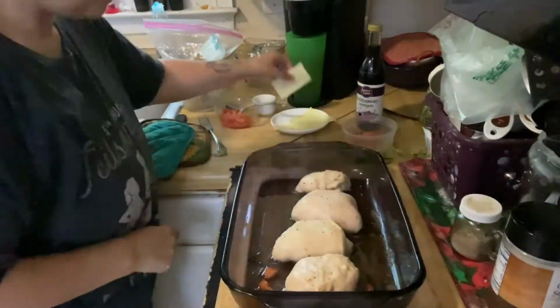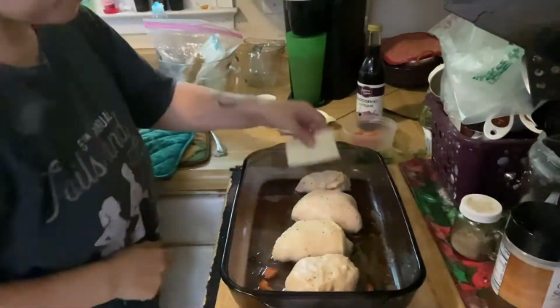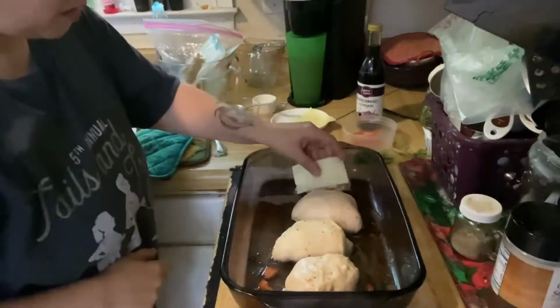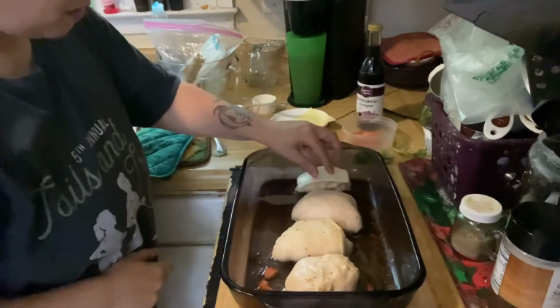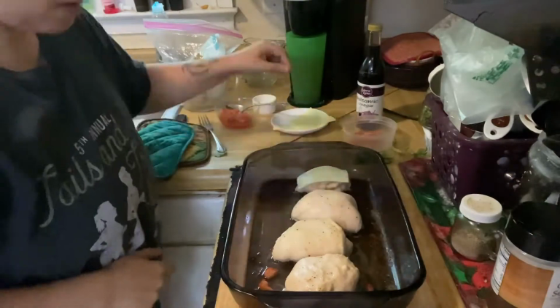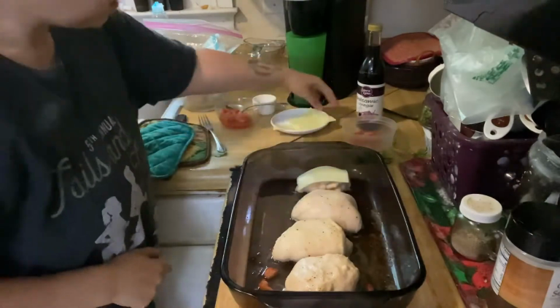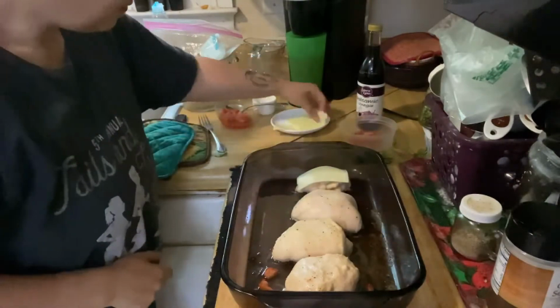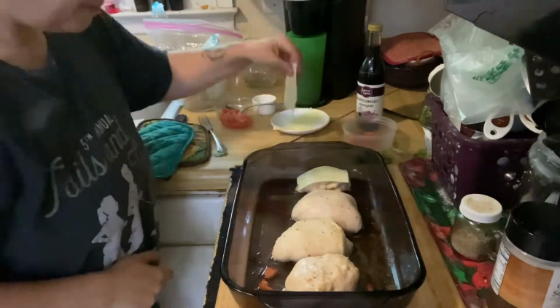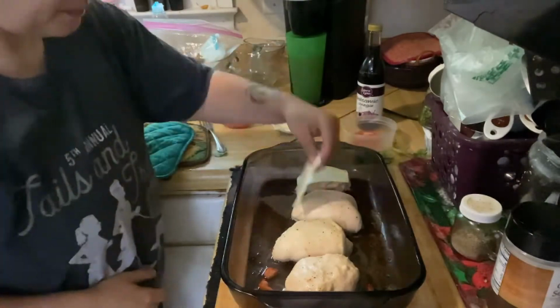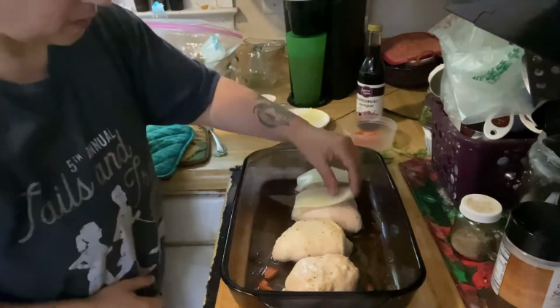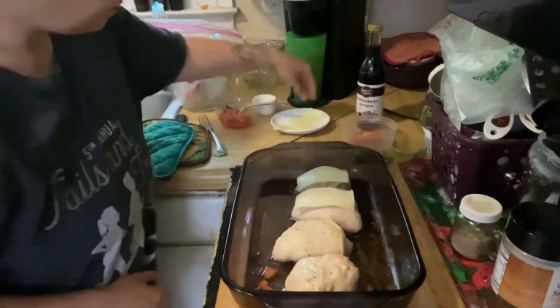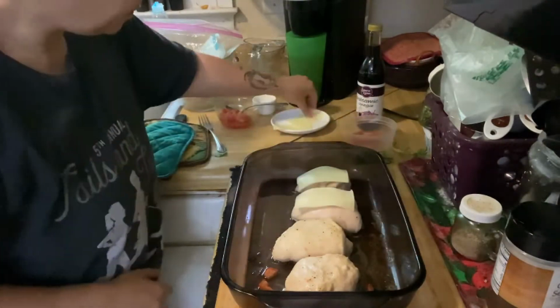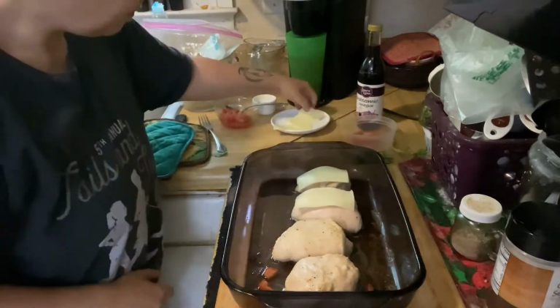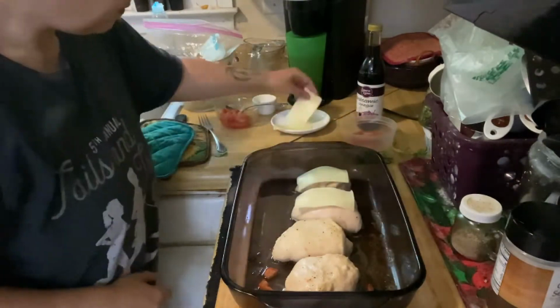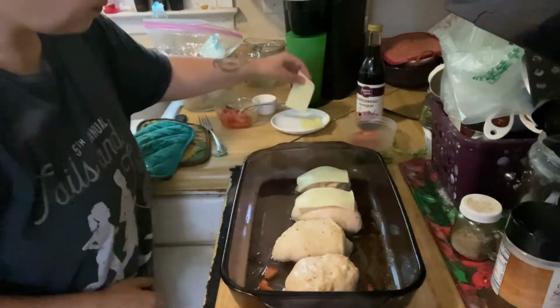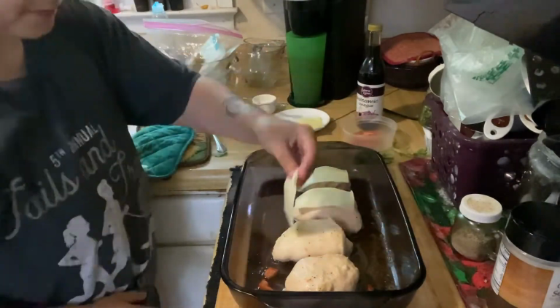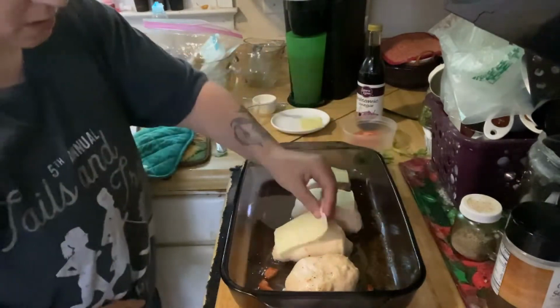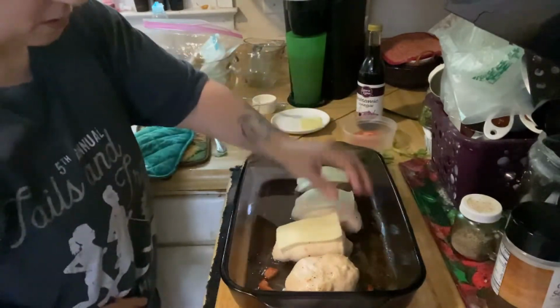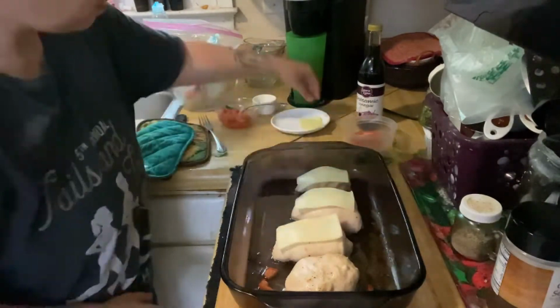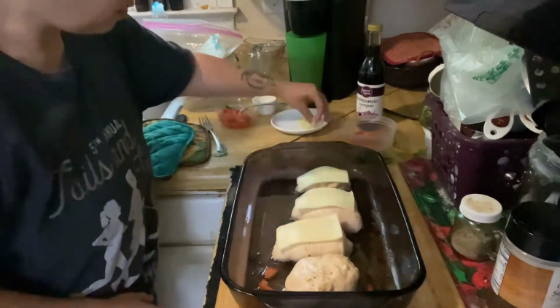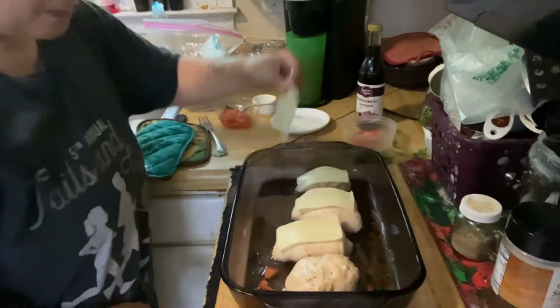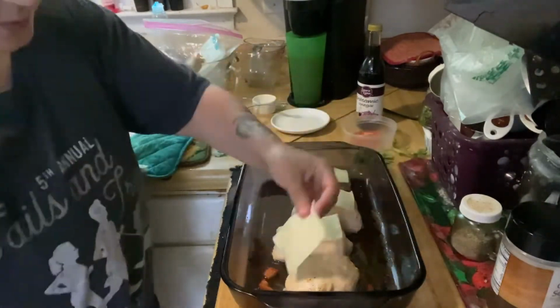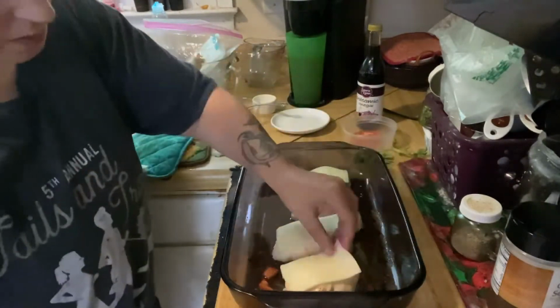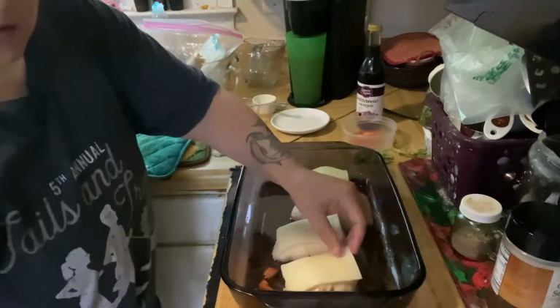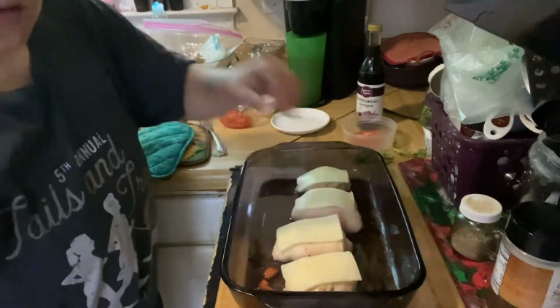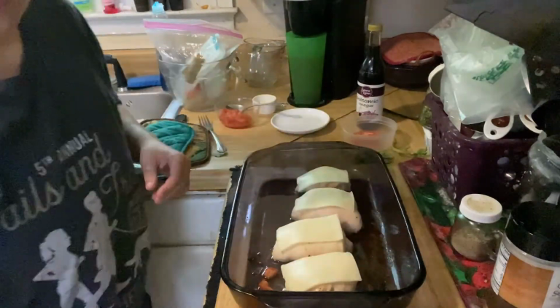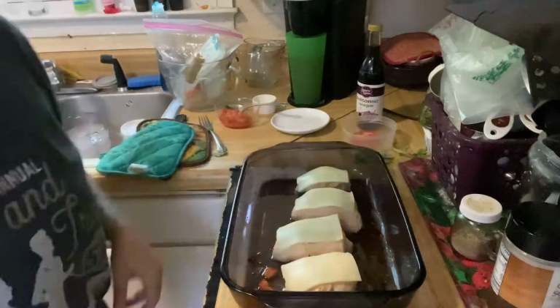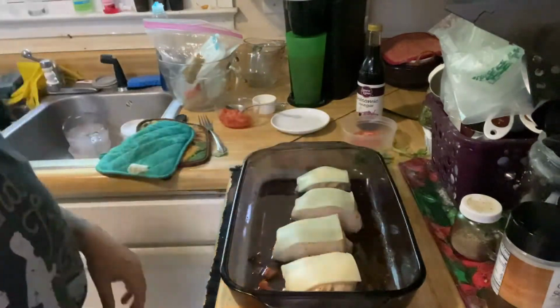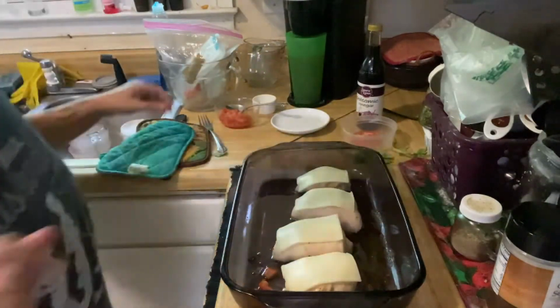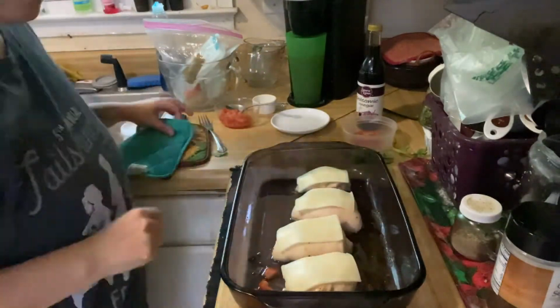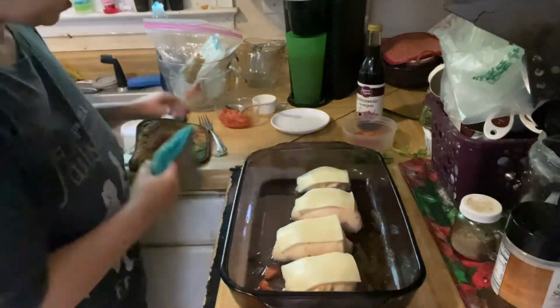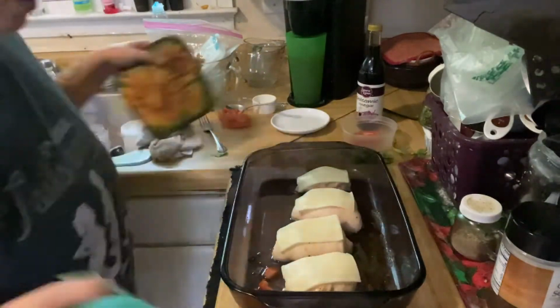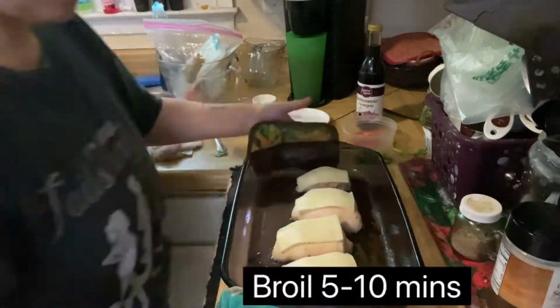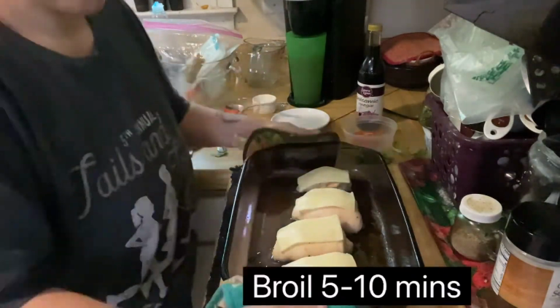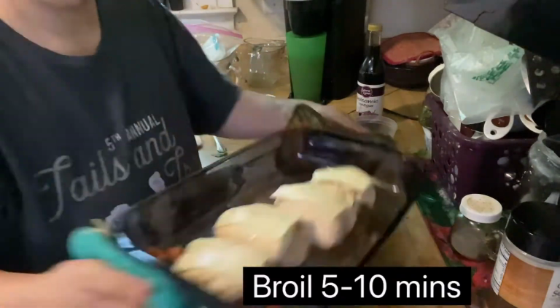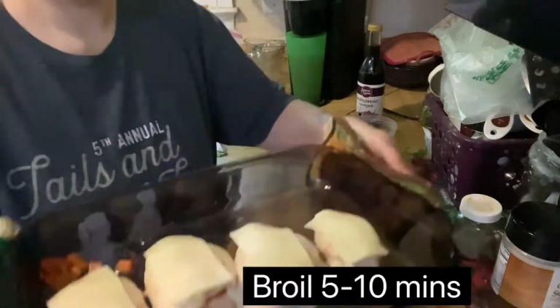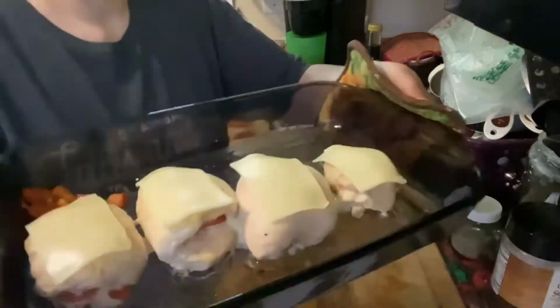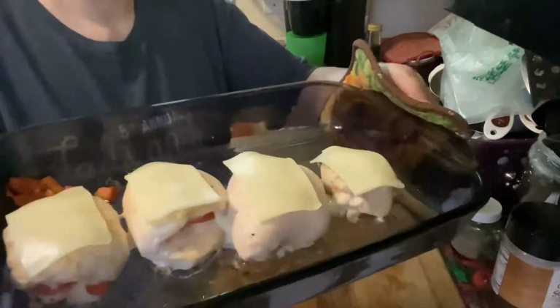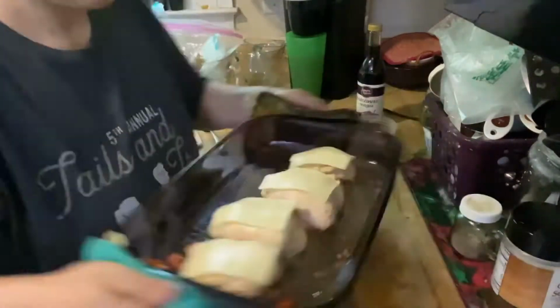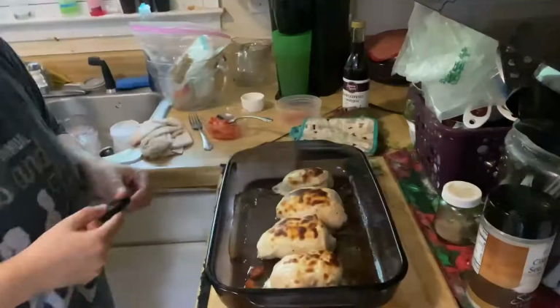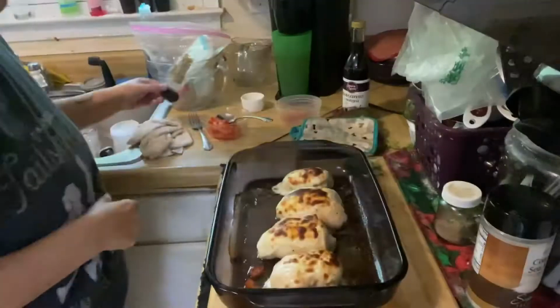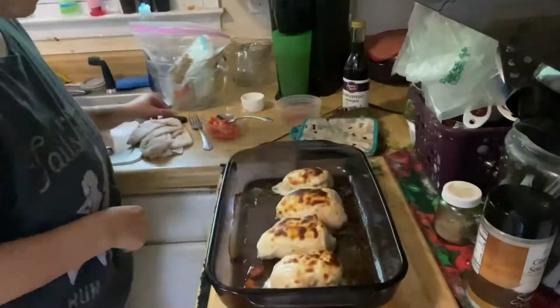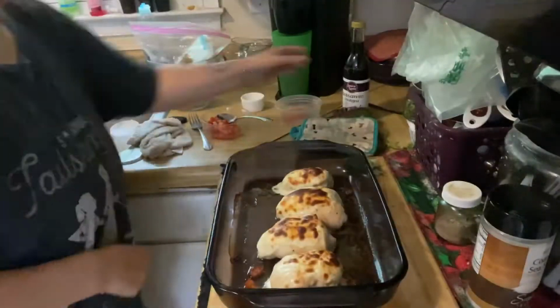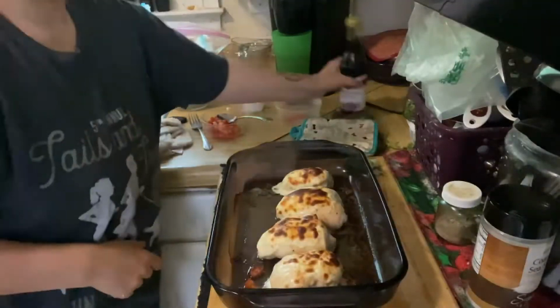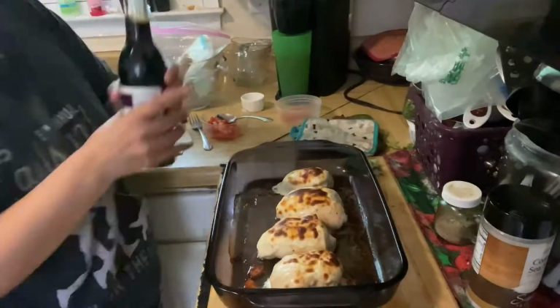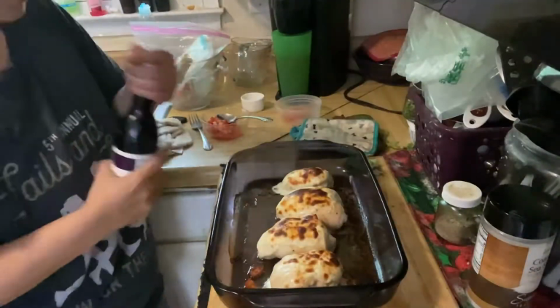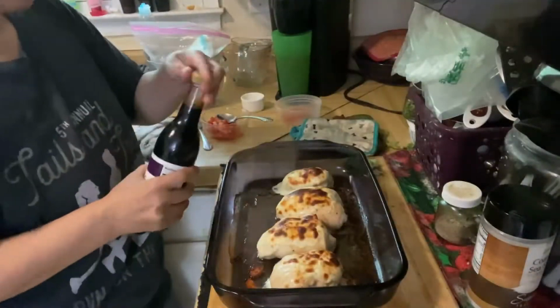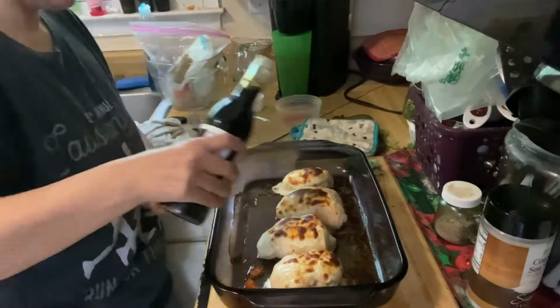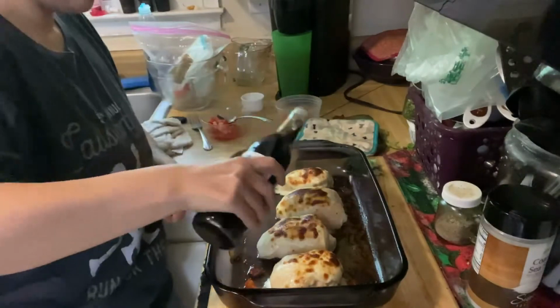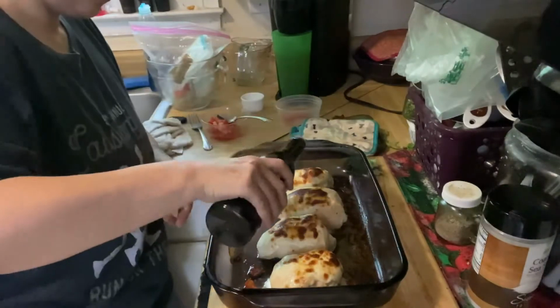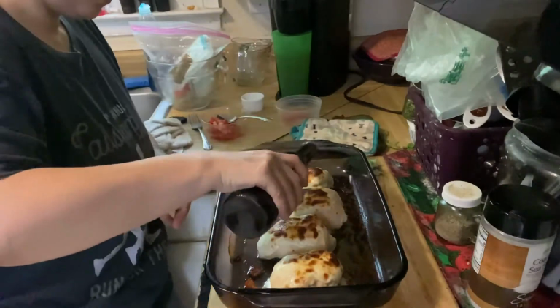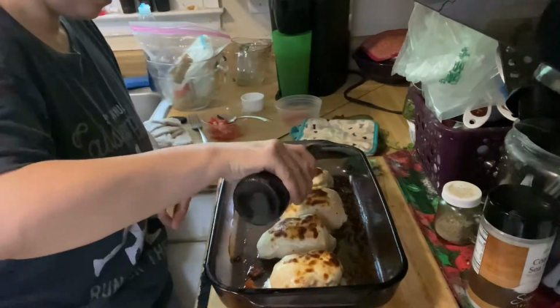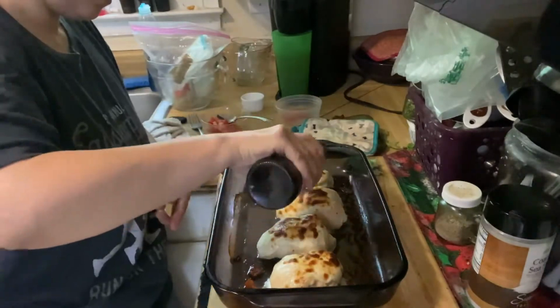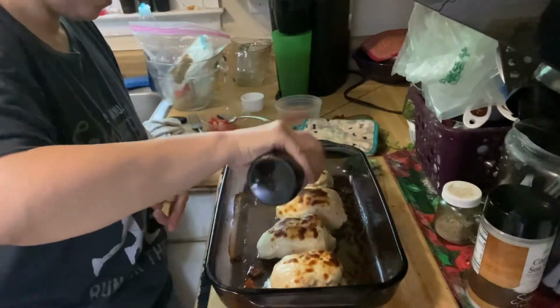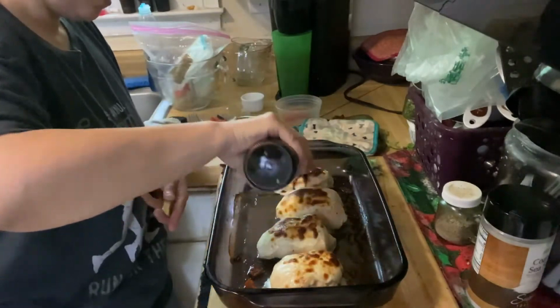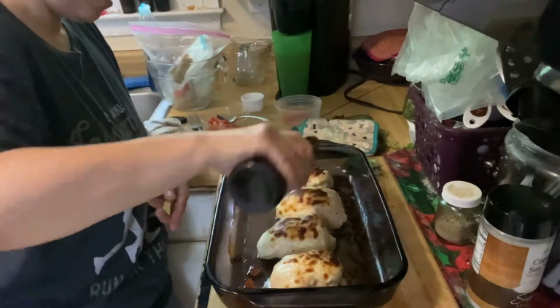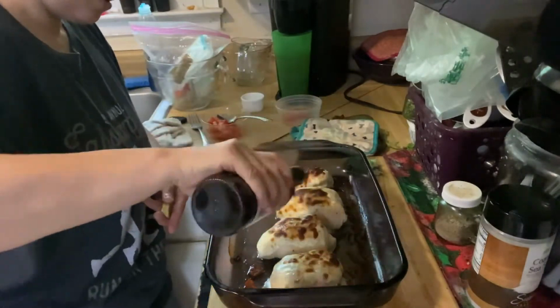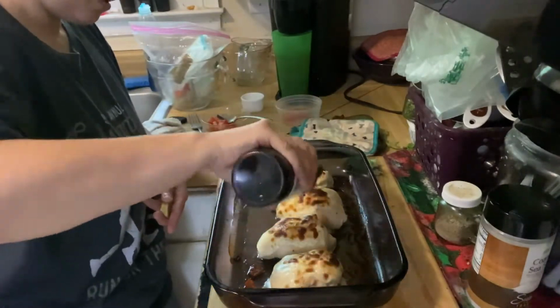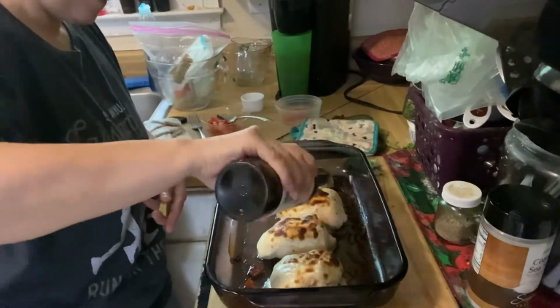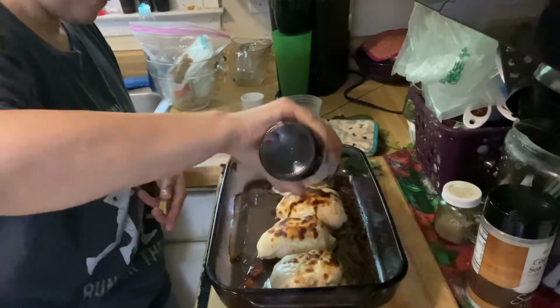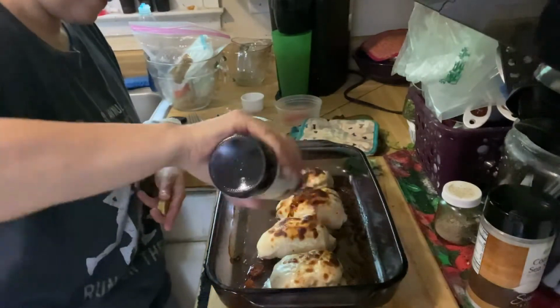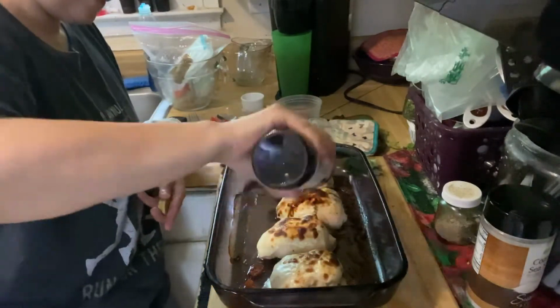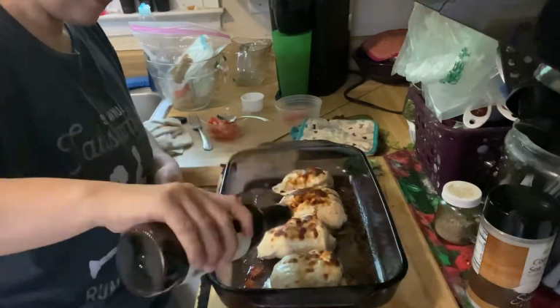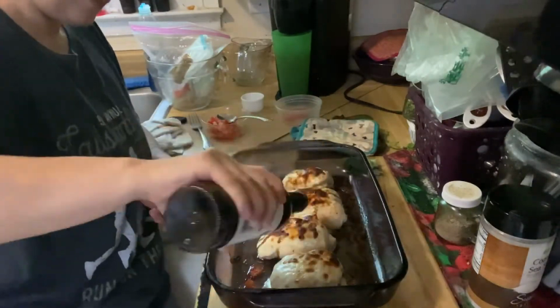After about 20 minutes, top each breast with one slice of cheese. Broil that for 5 to 10 minutes or until the cheese gets all melty.